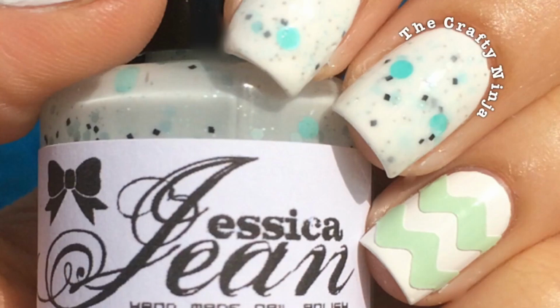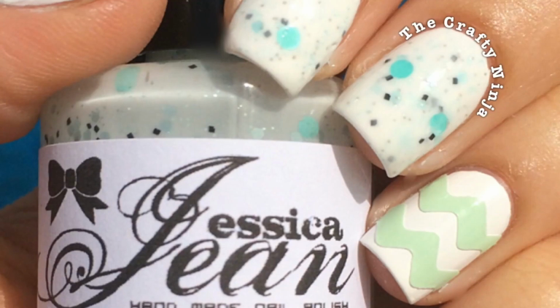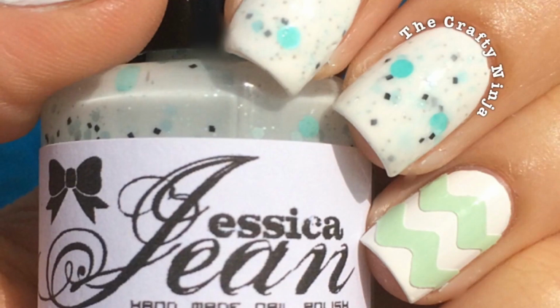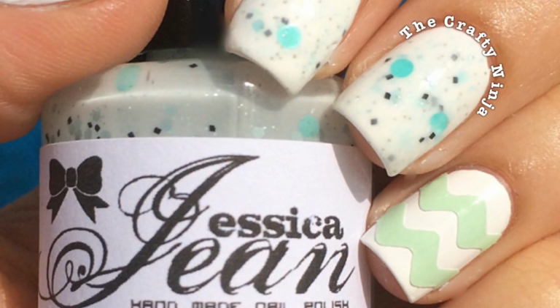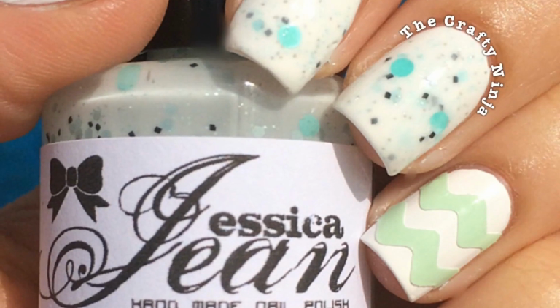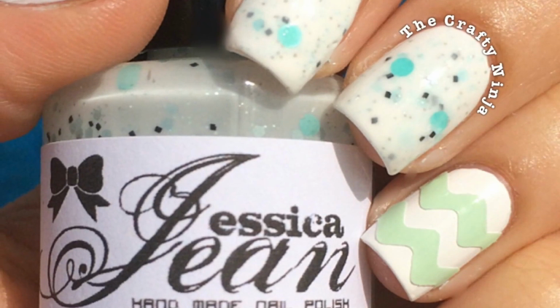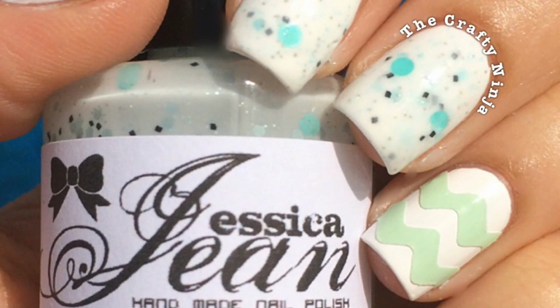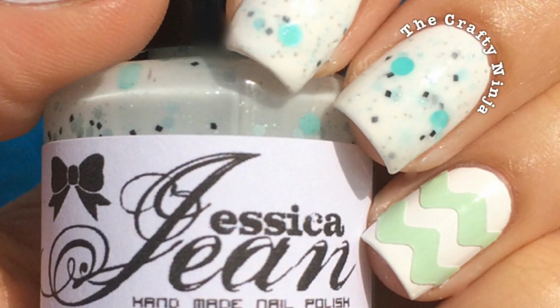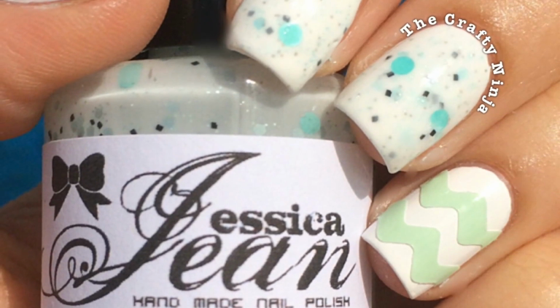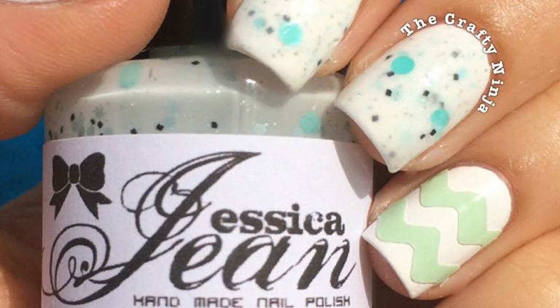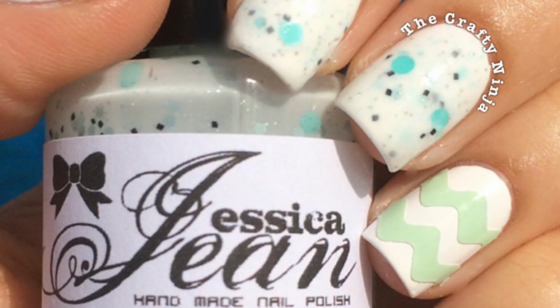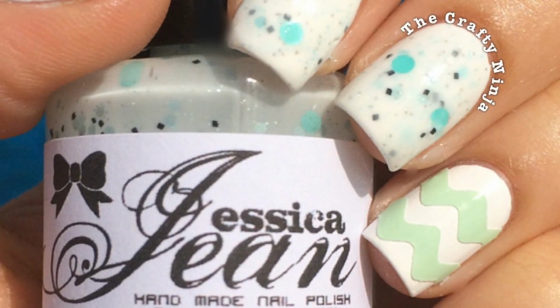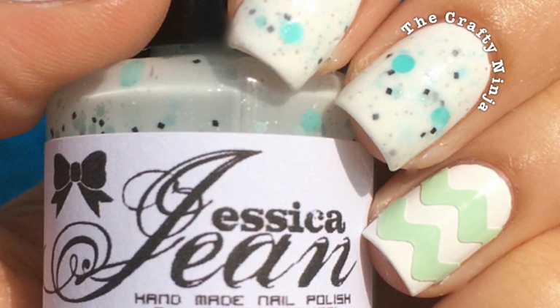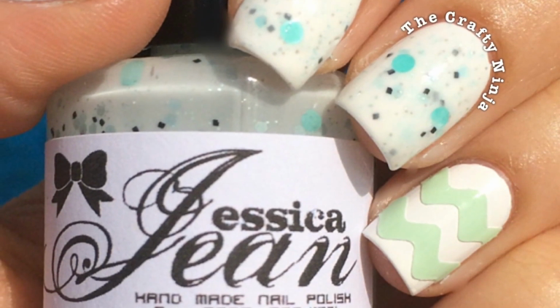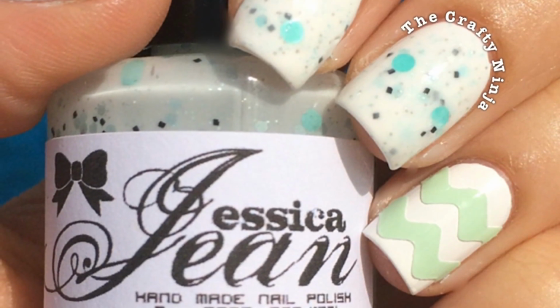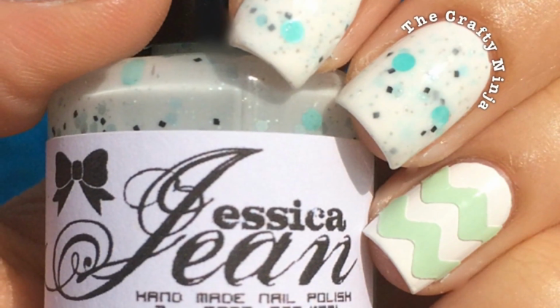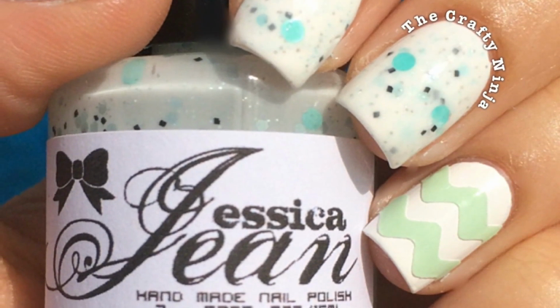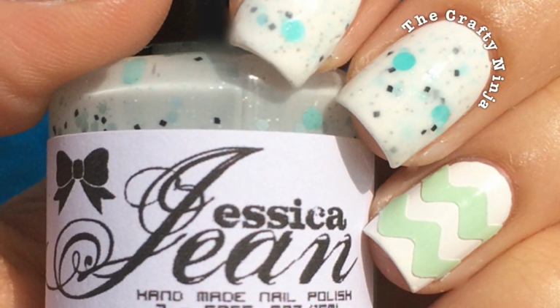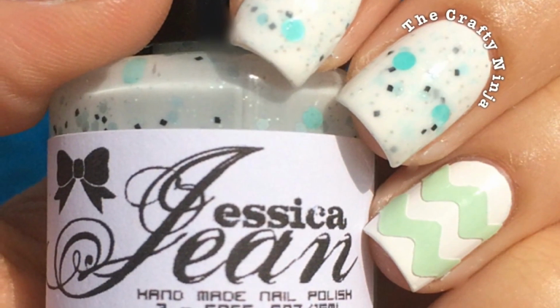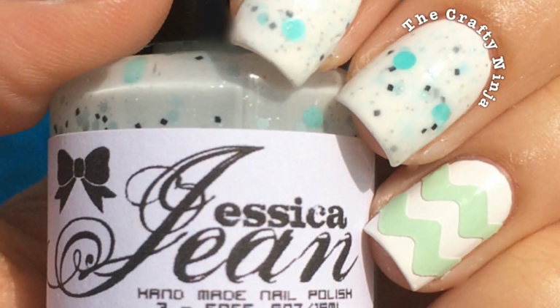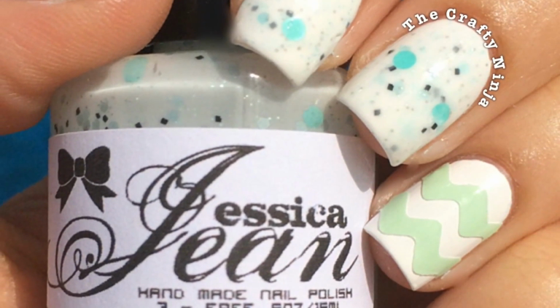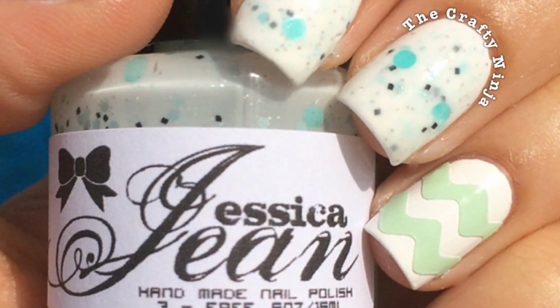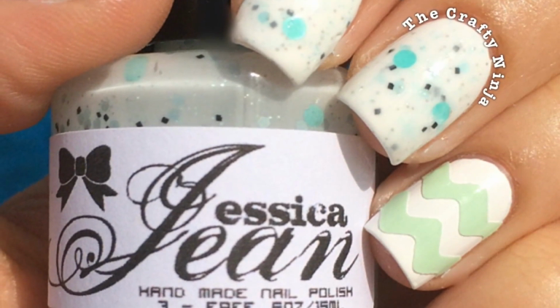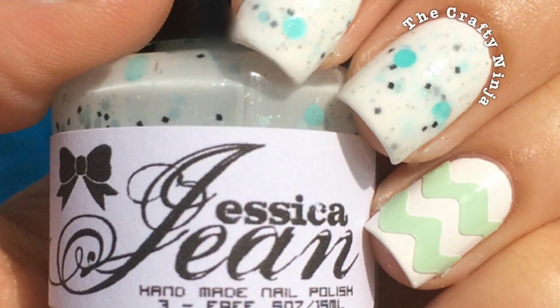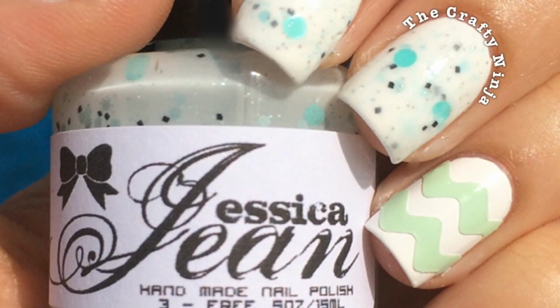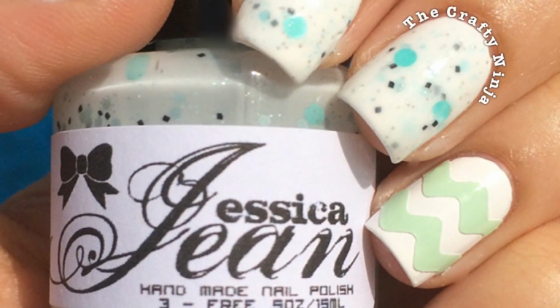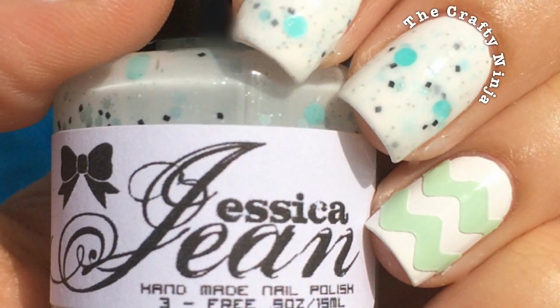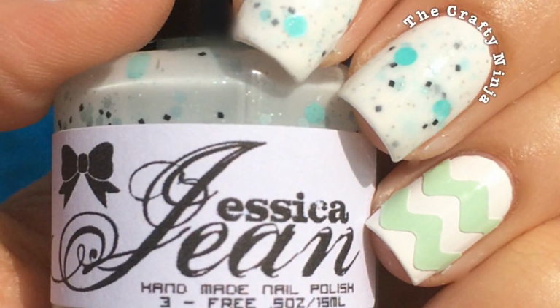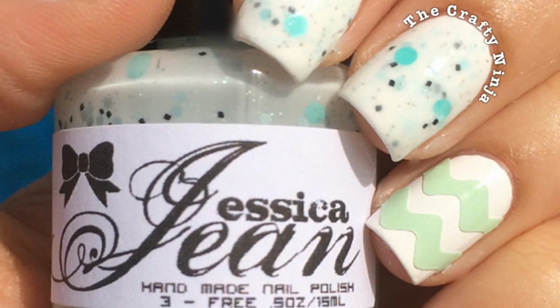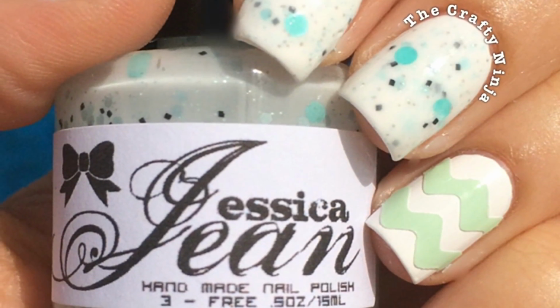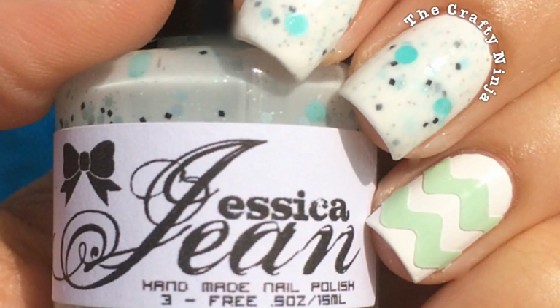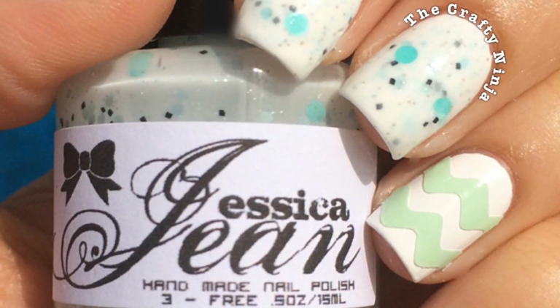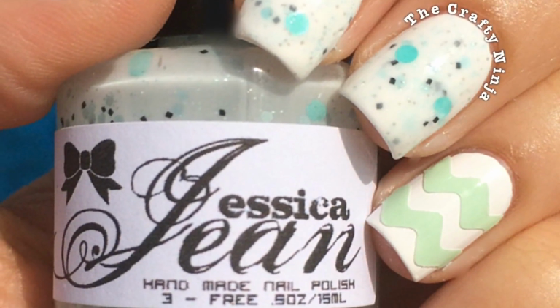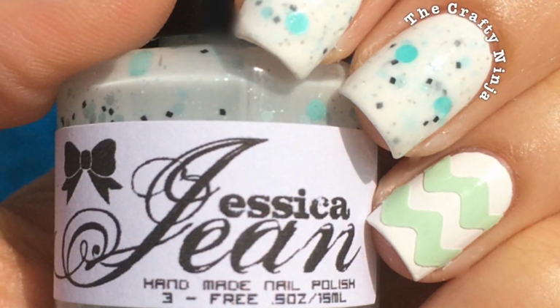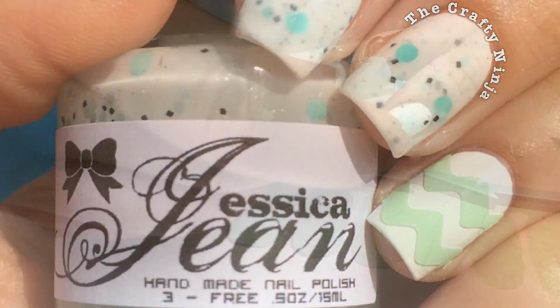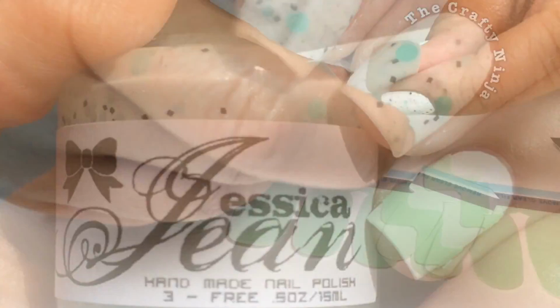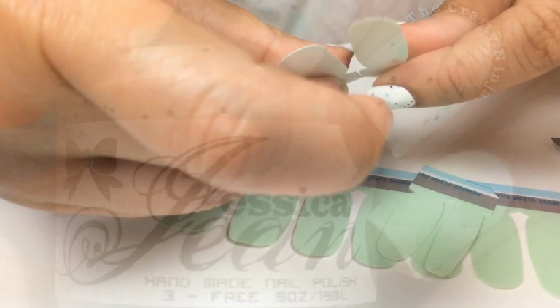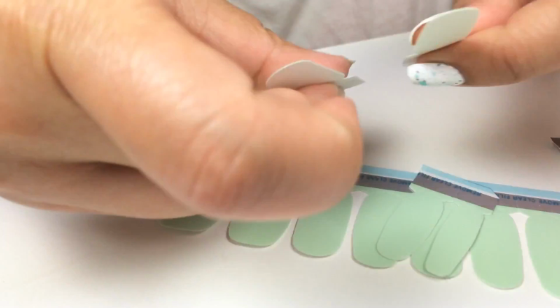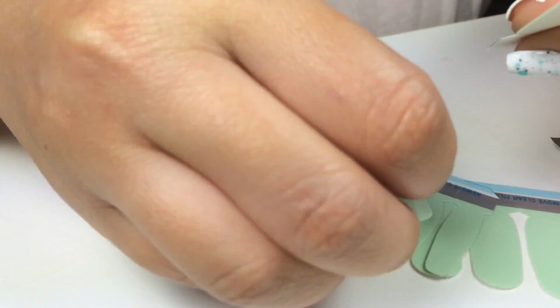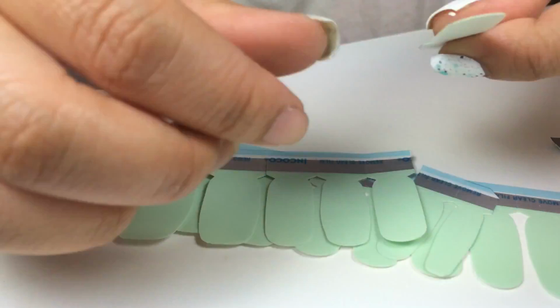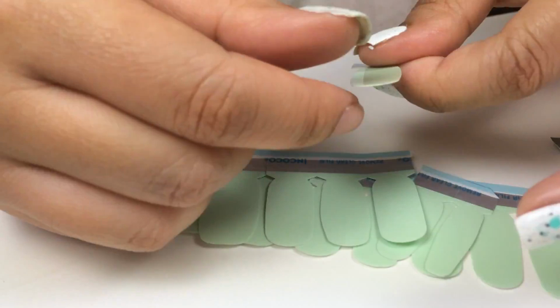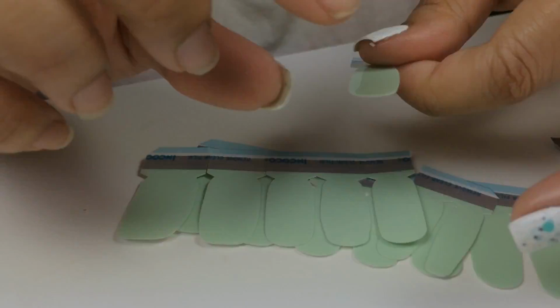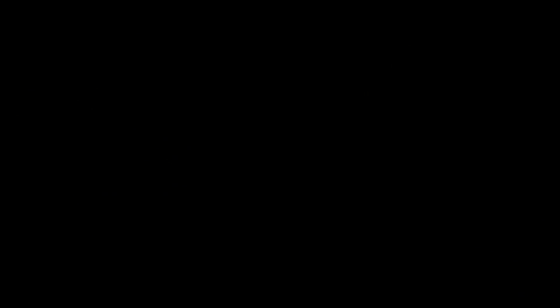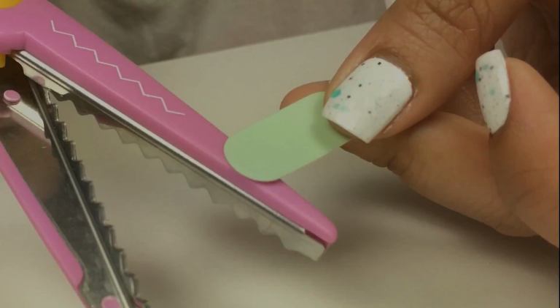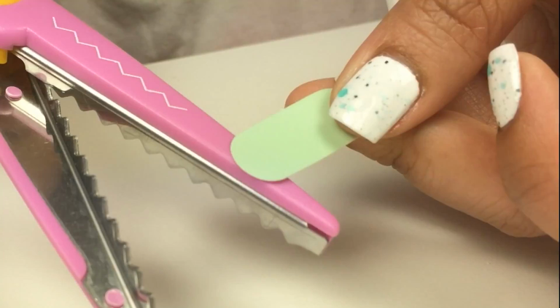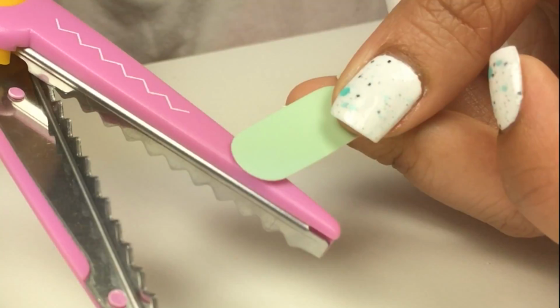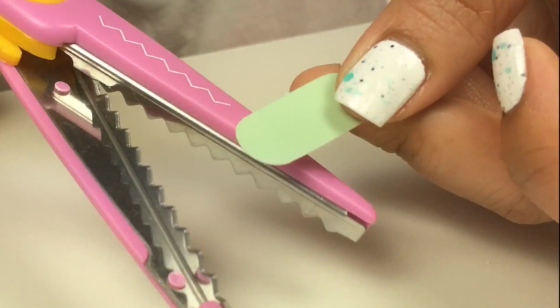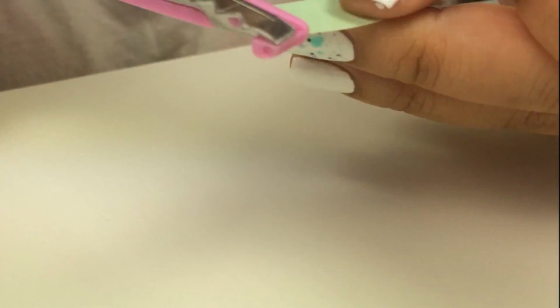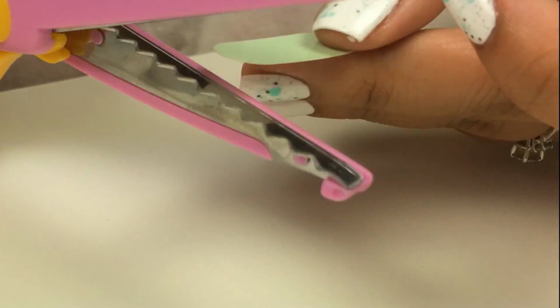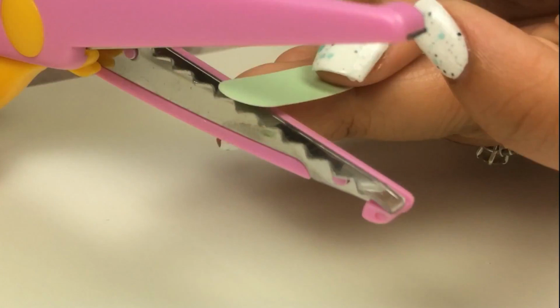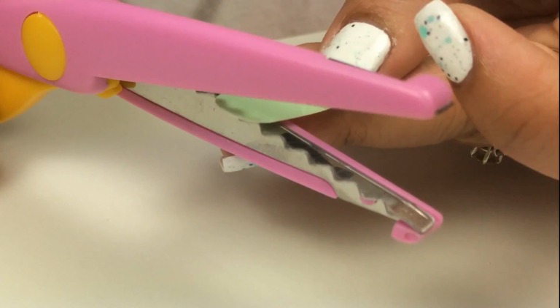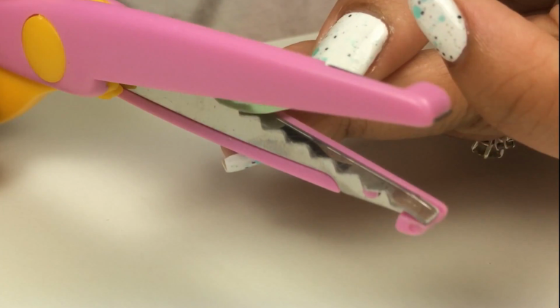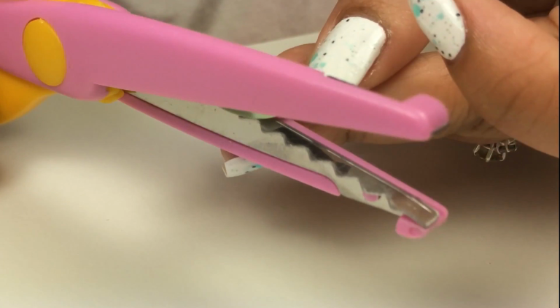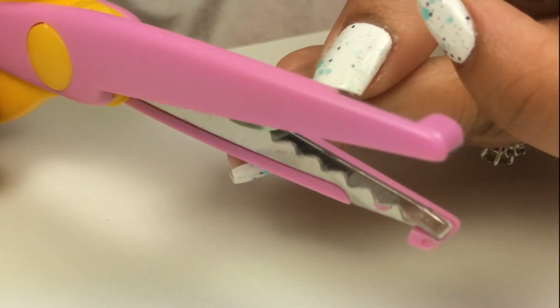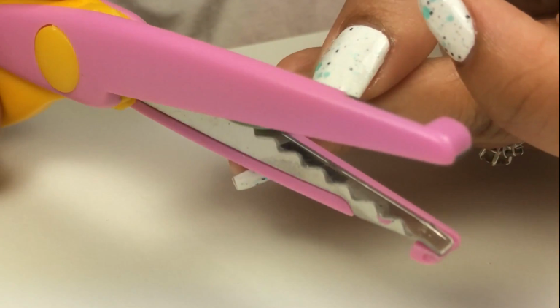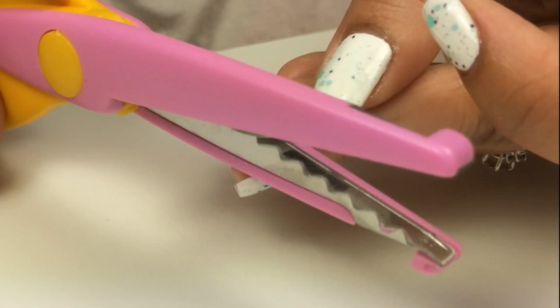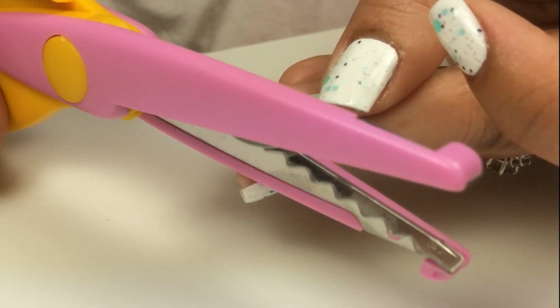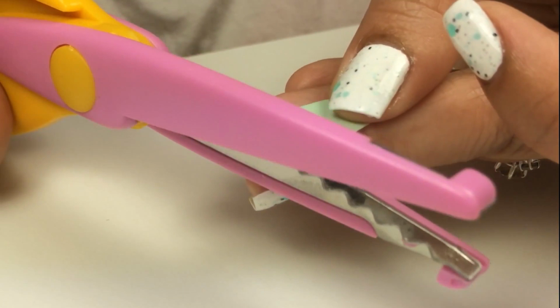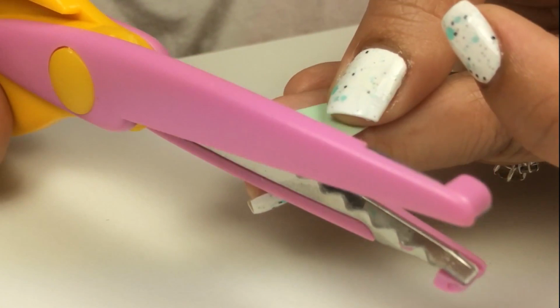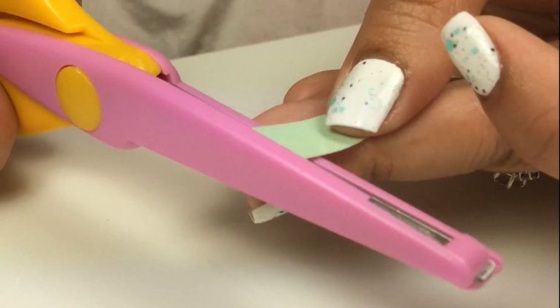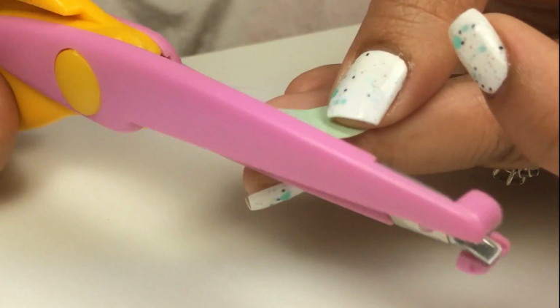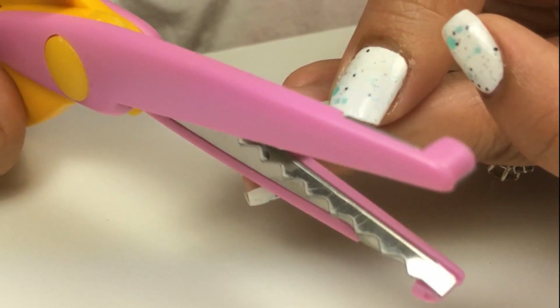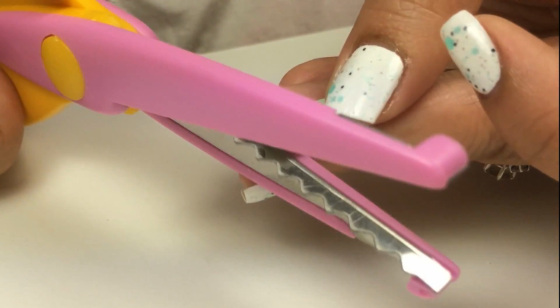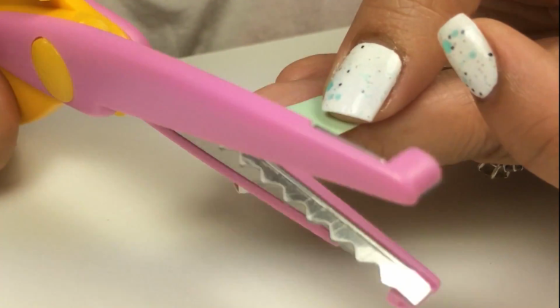Hey guys, these are my DIY chevron sticker nails. I'm using Jessica Jean mint frosting on my other fingernails.